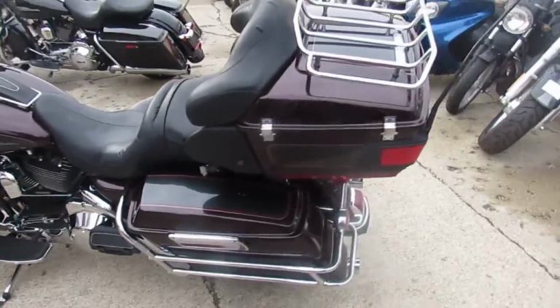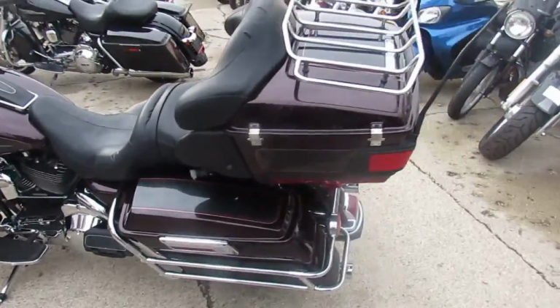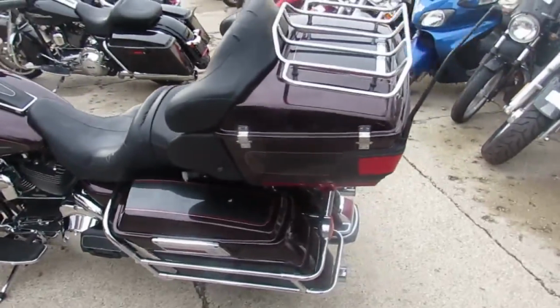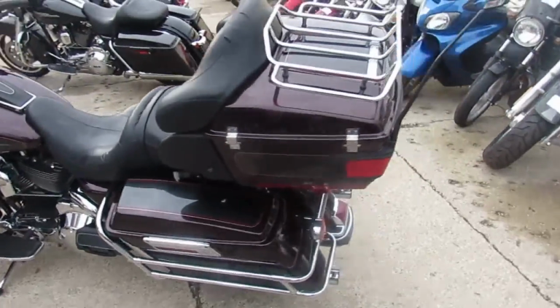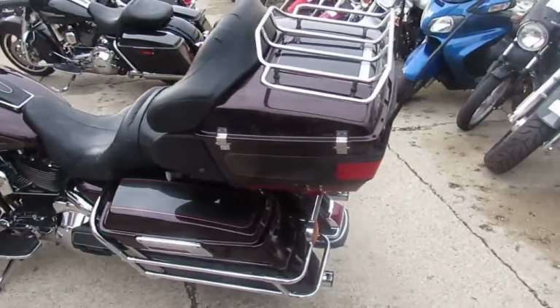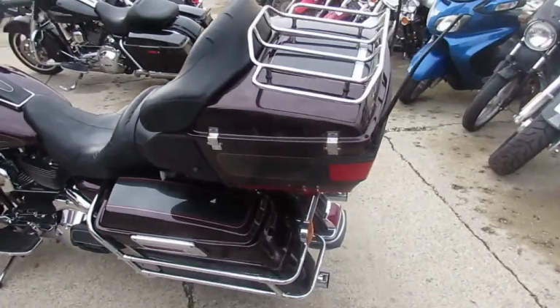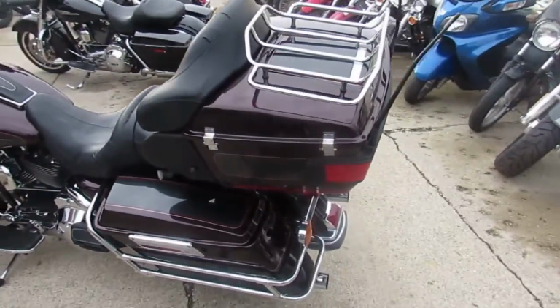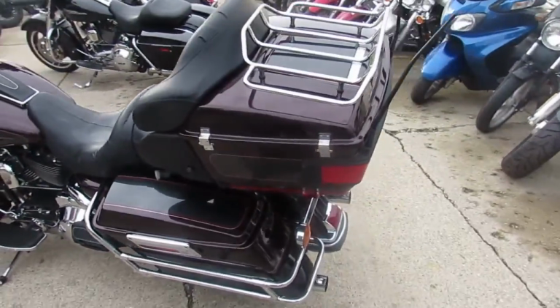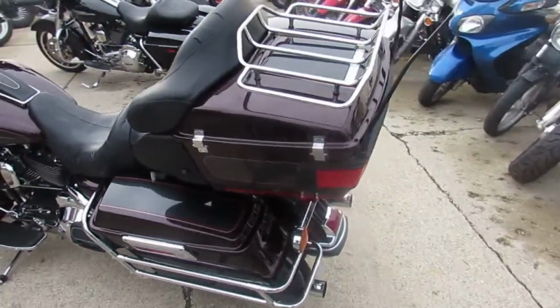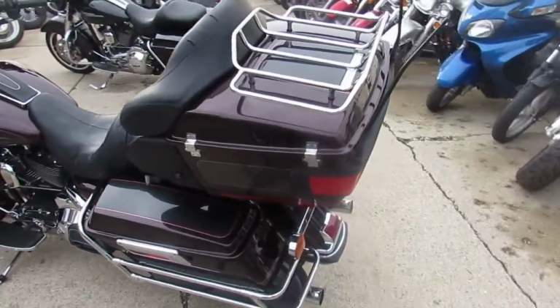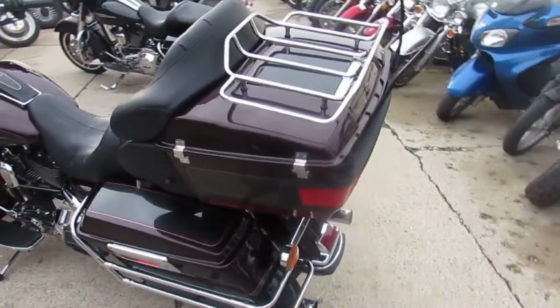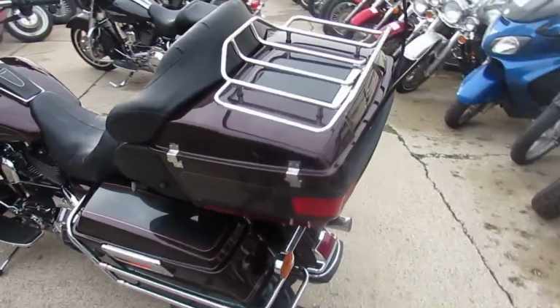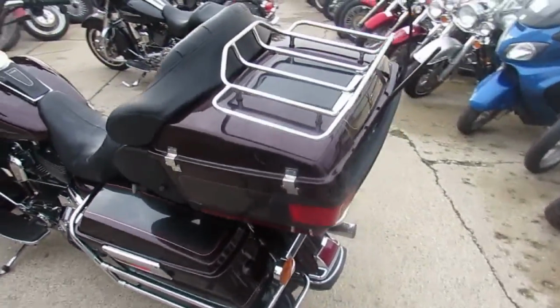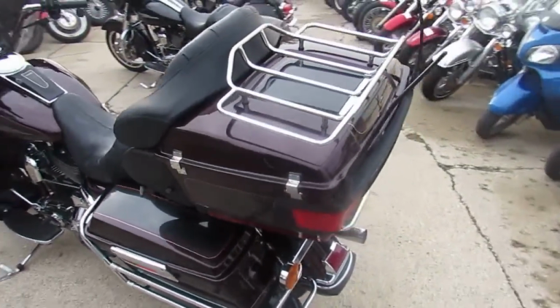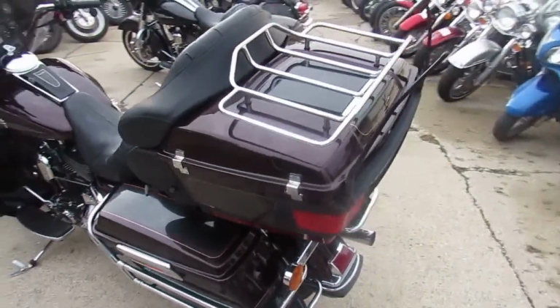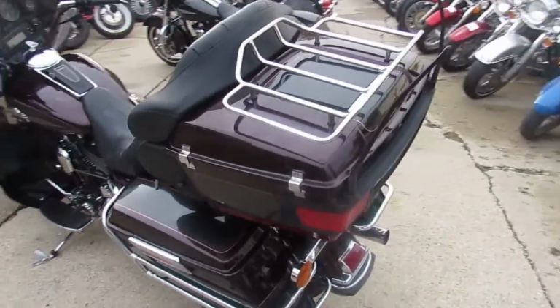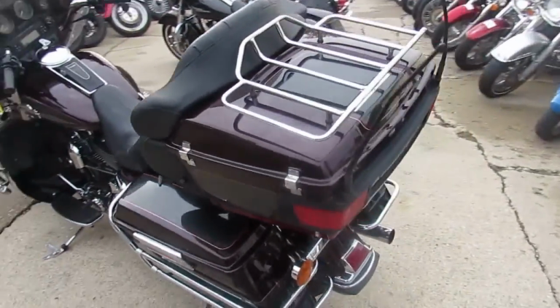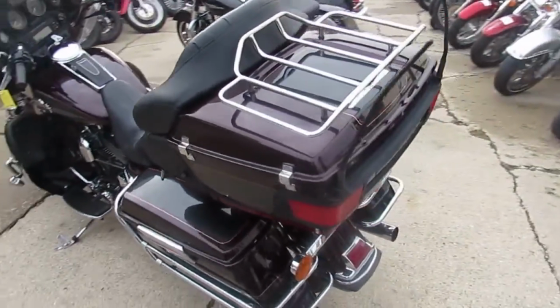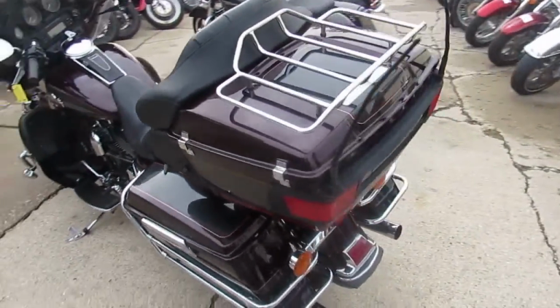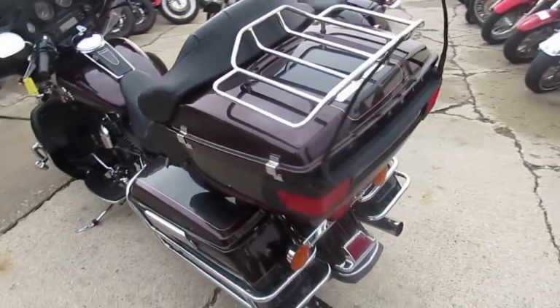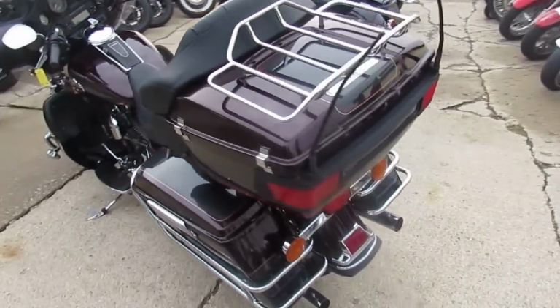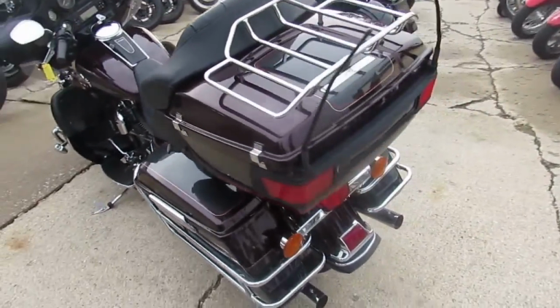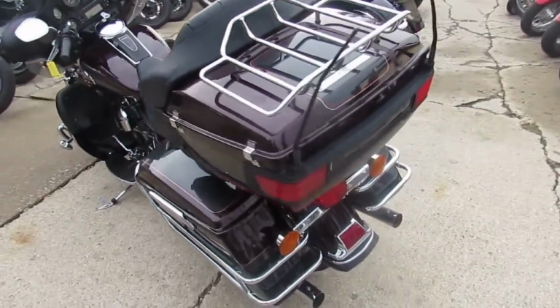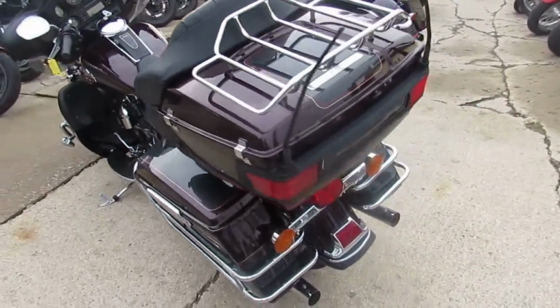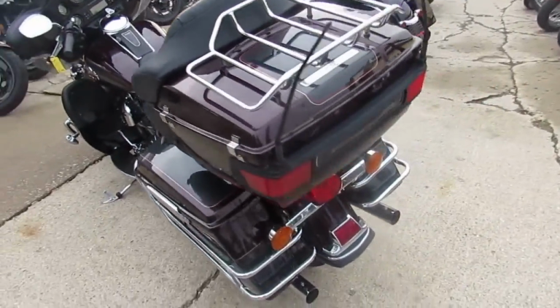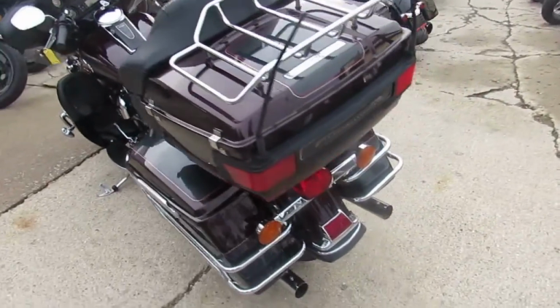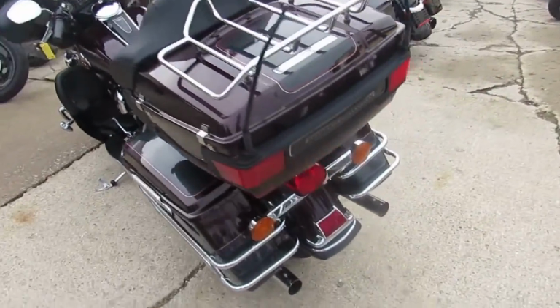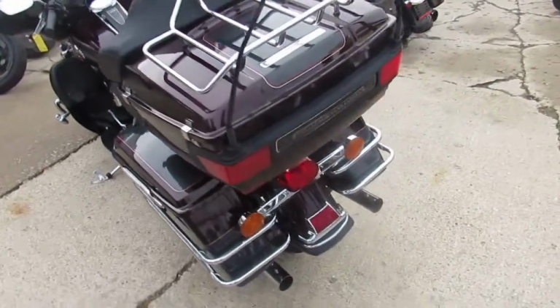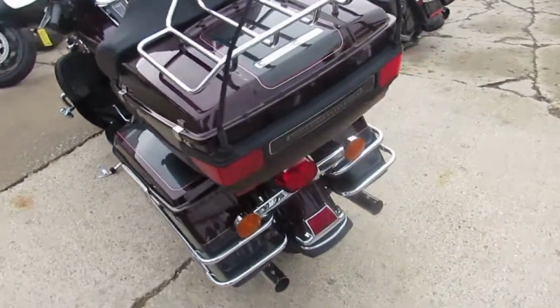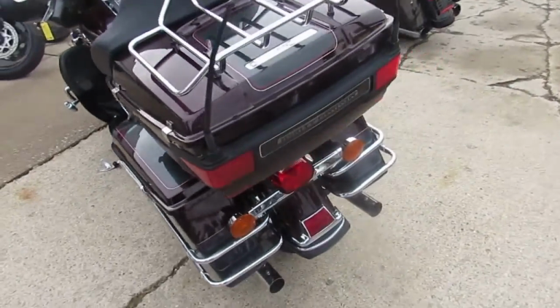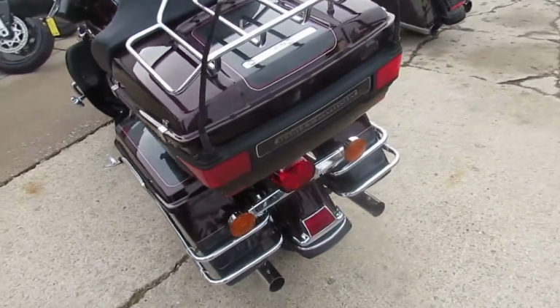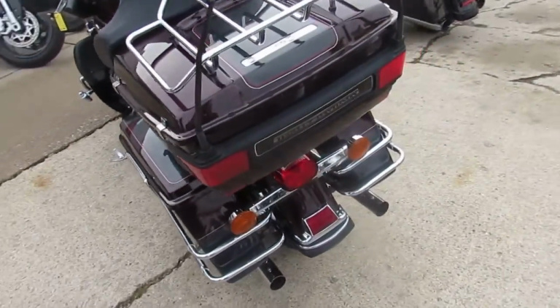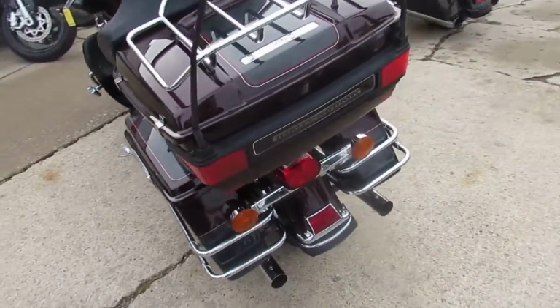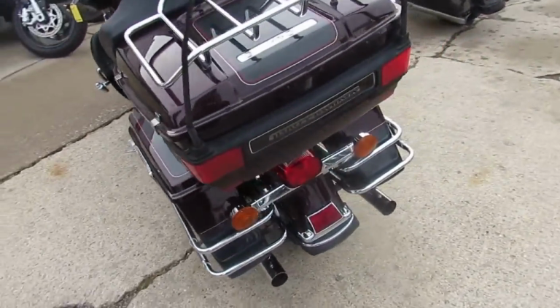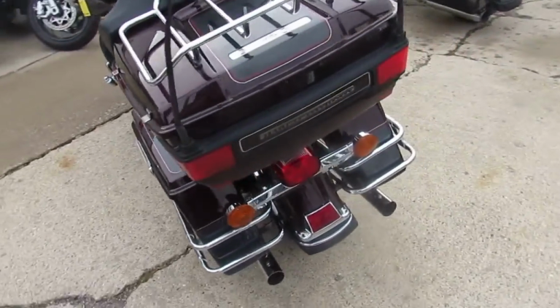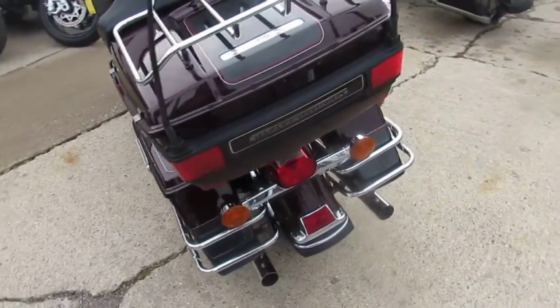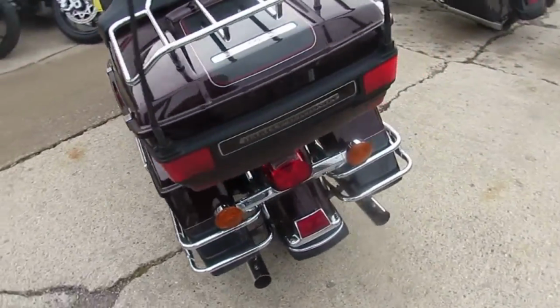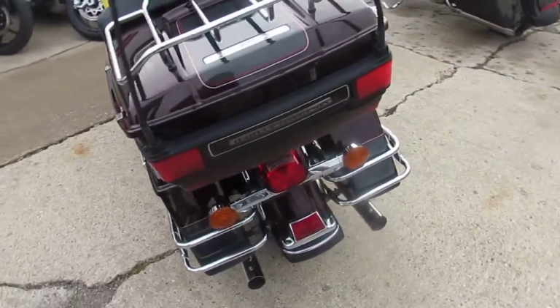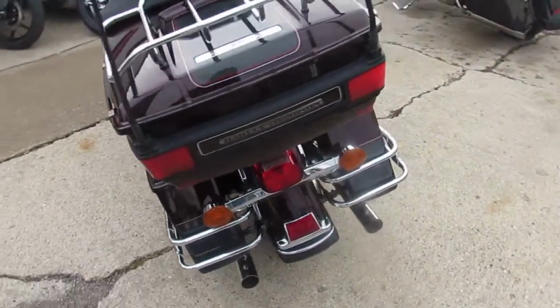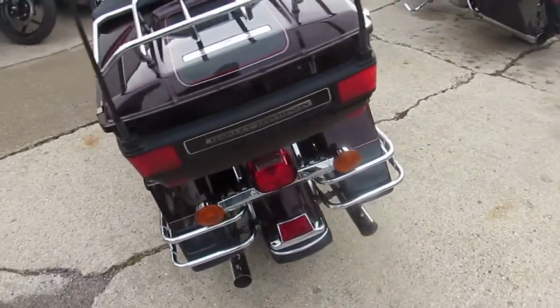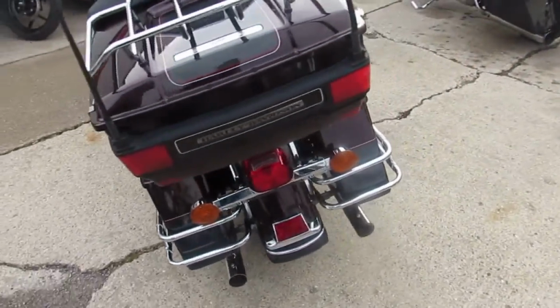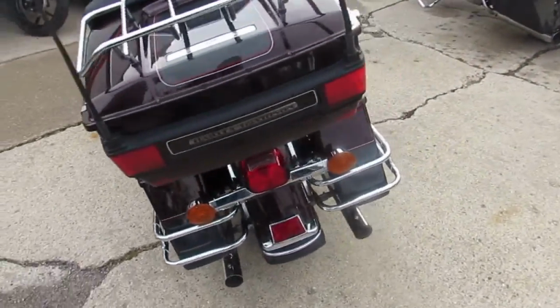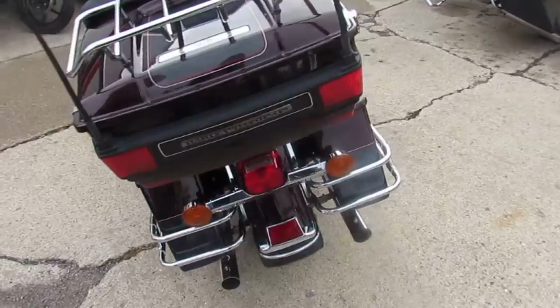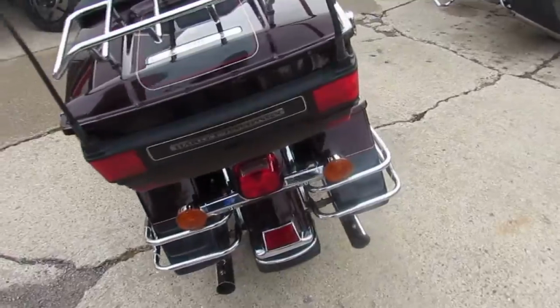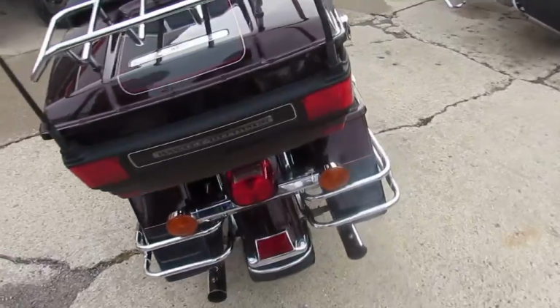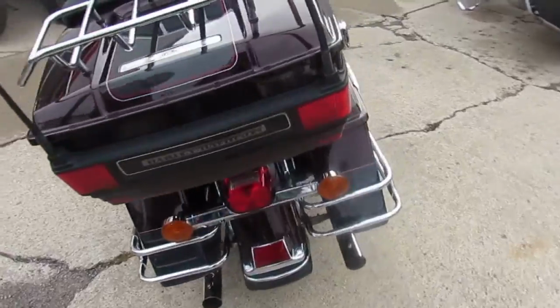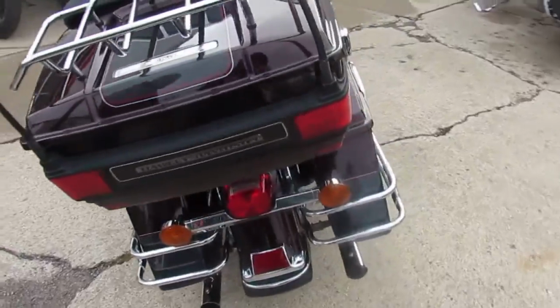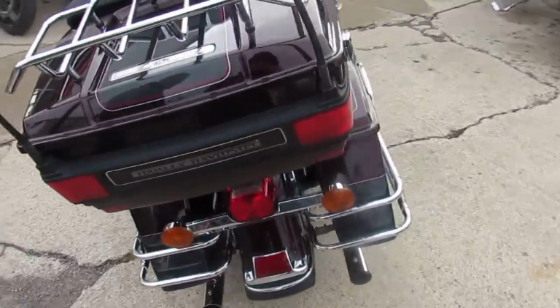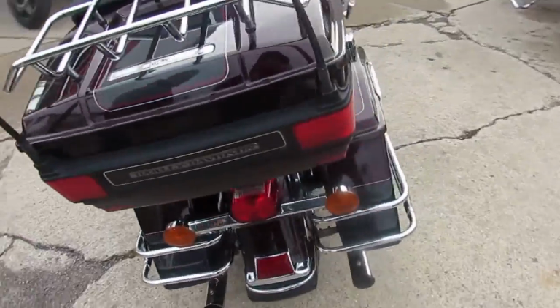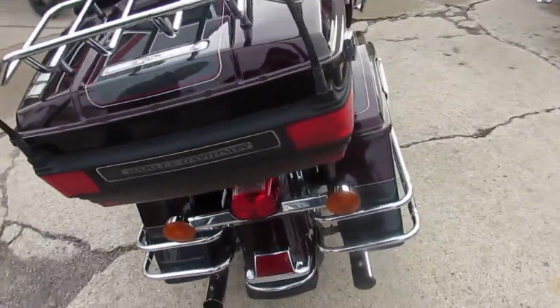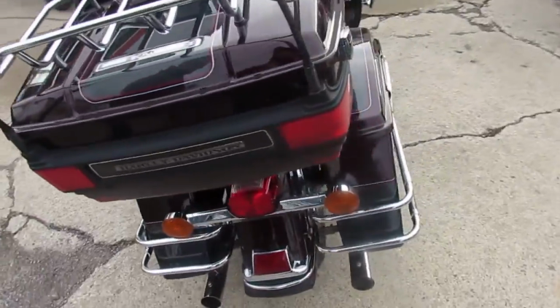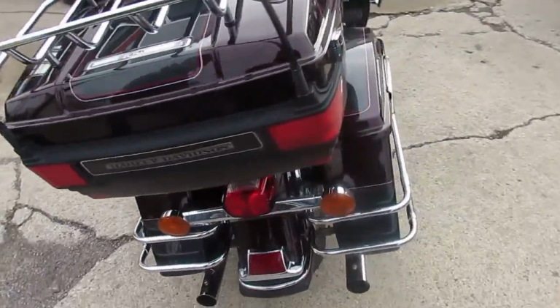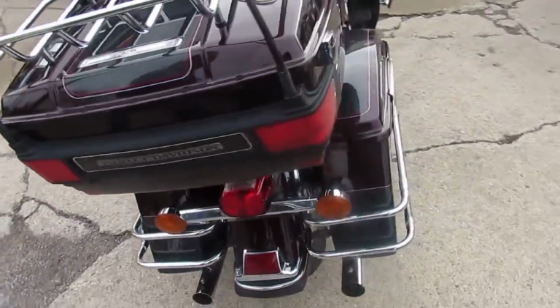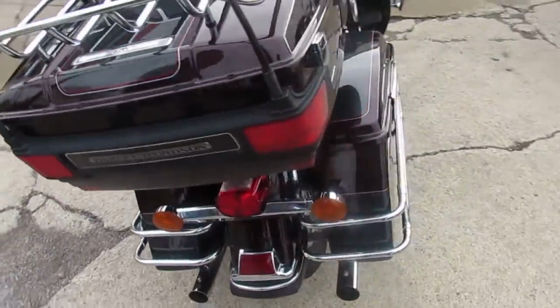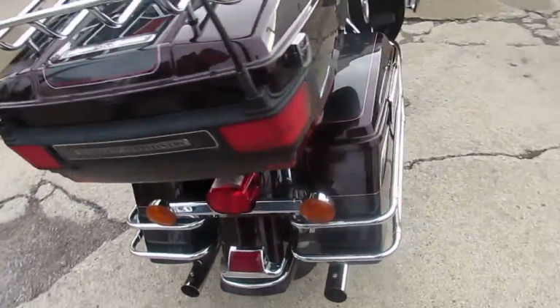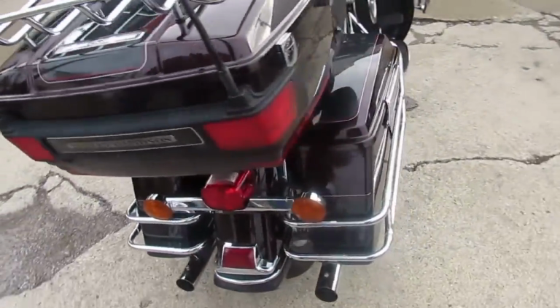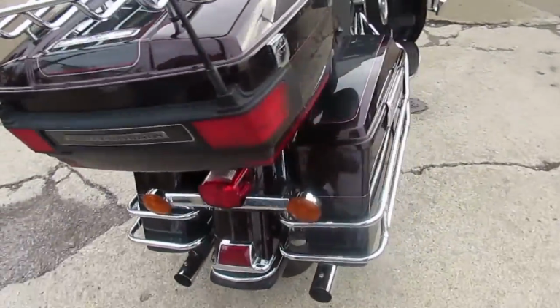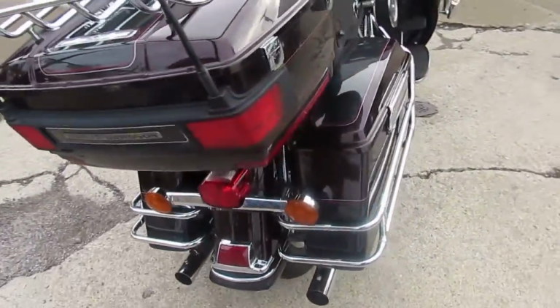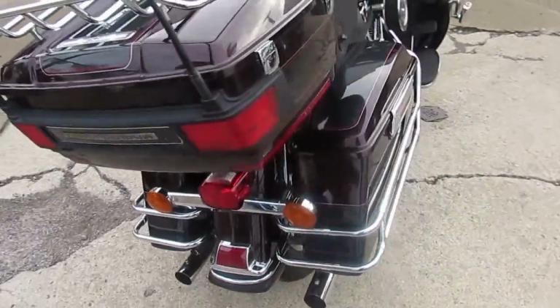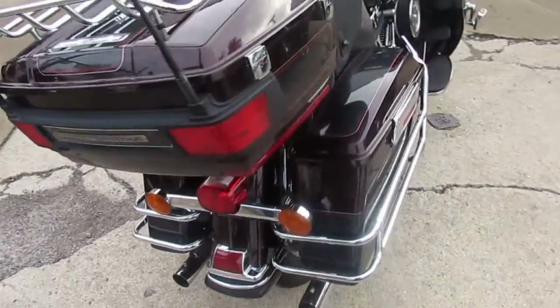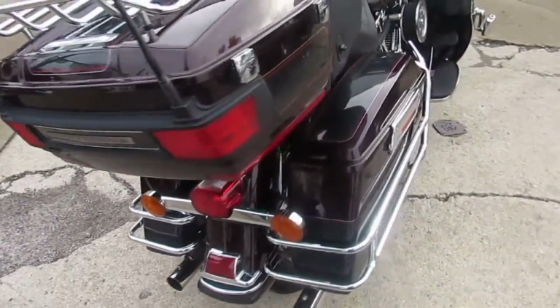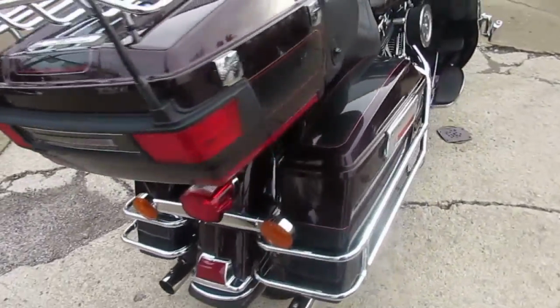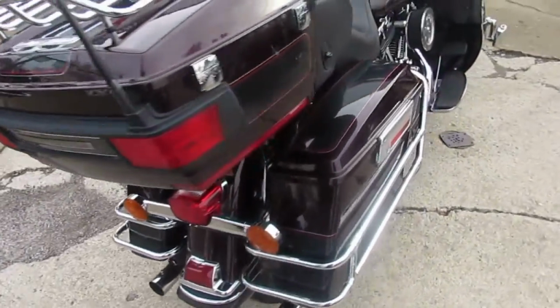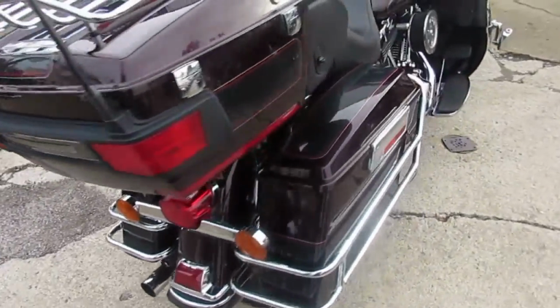As you guys can see, chrome's in great shape, paint's real nice. It's a 2006 Electra Glide Classic.